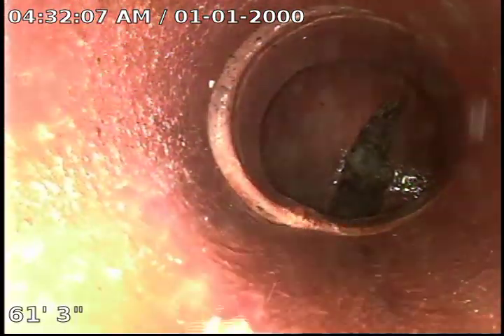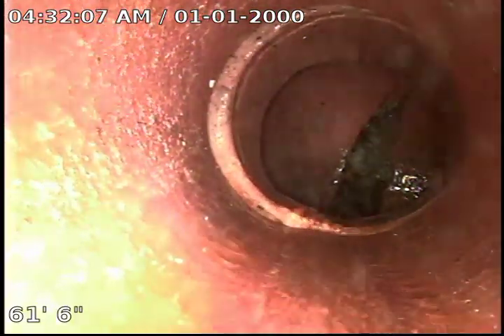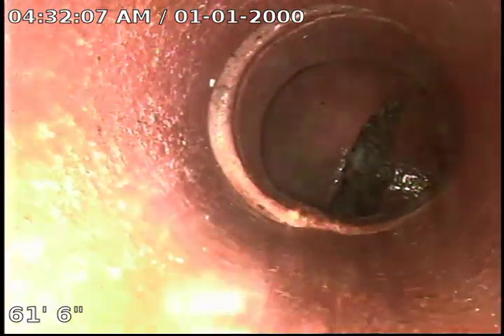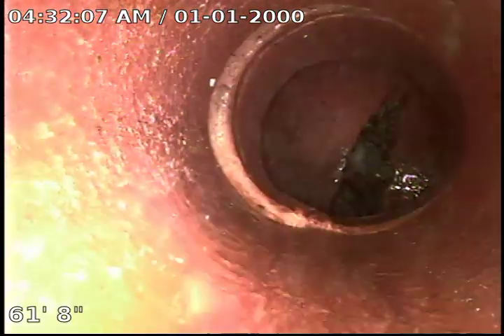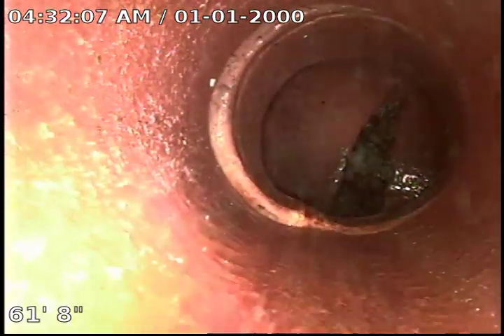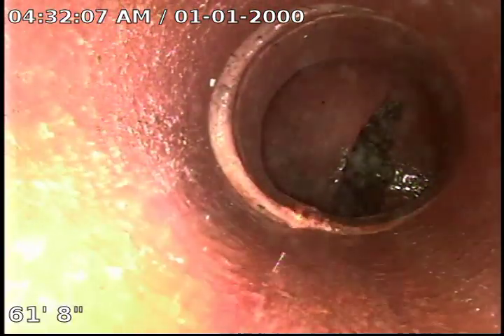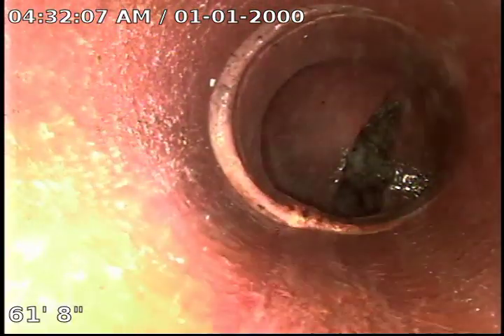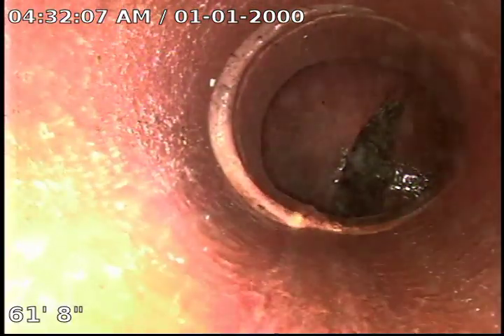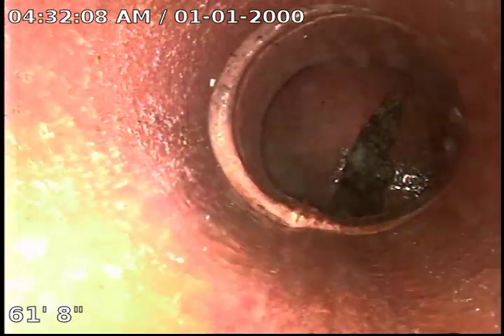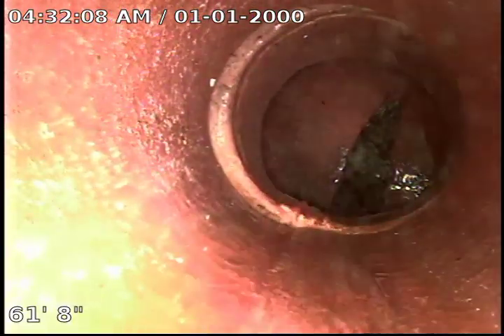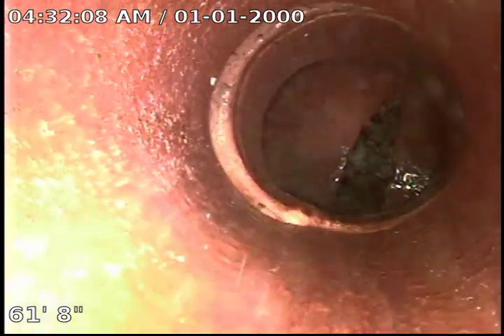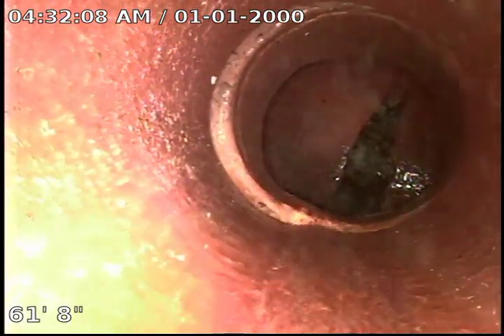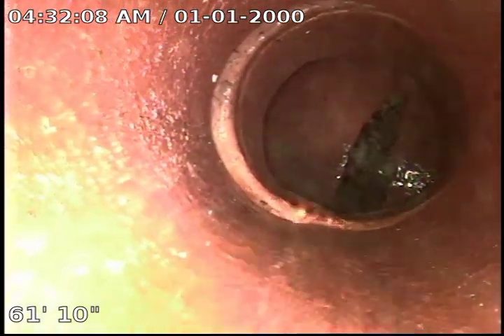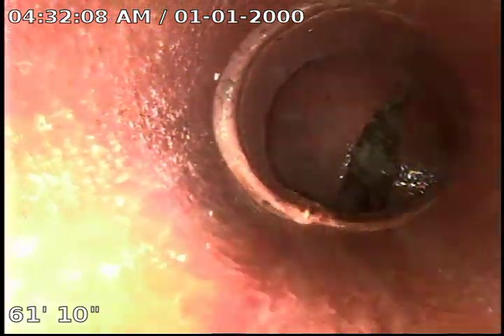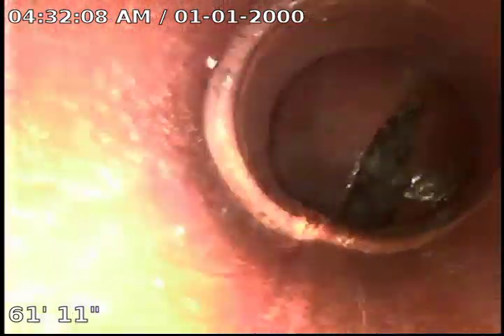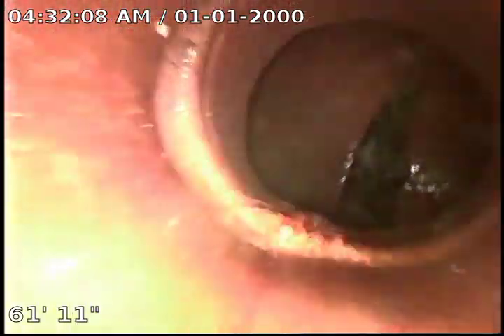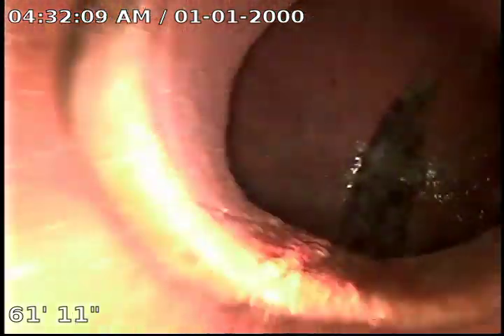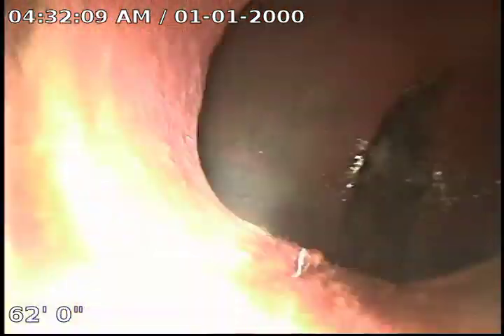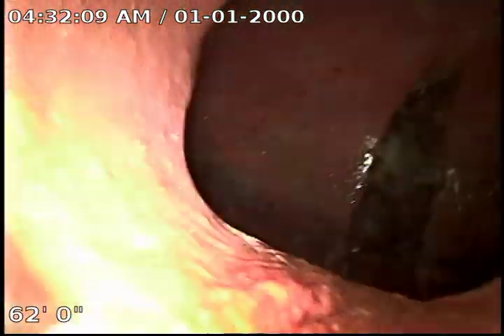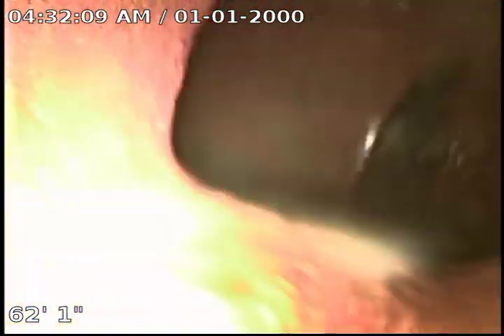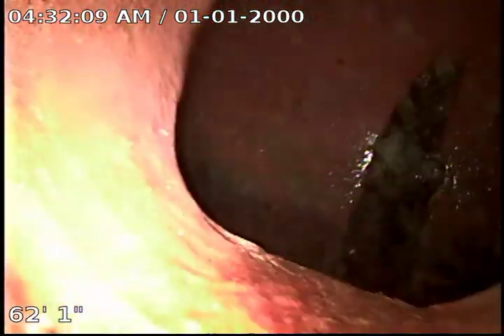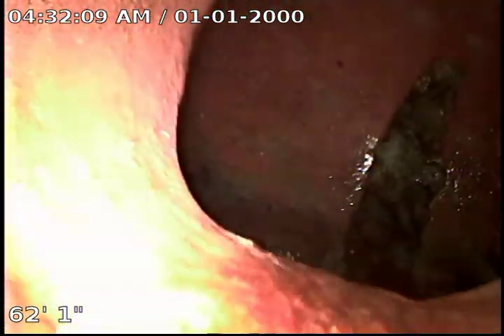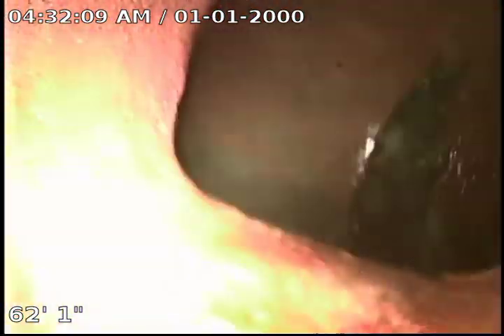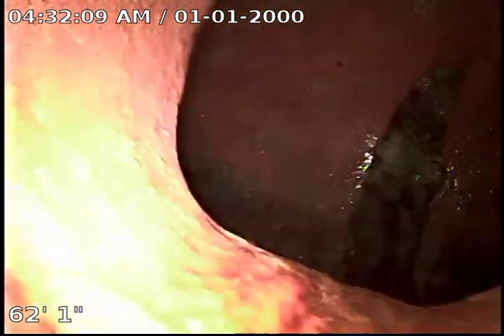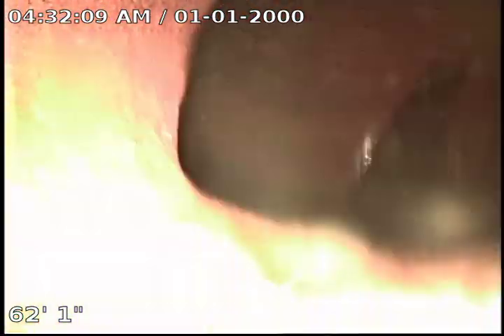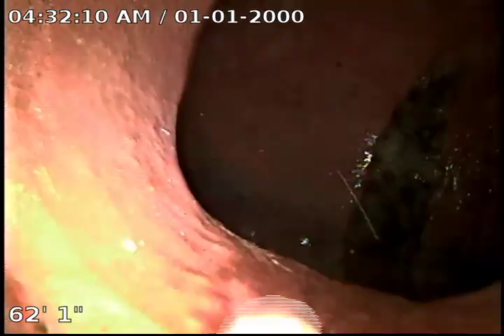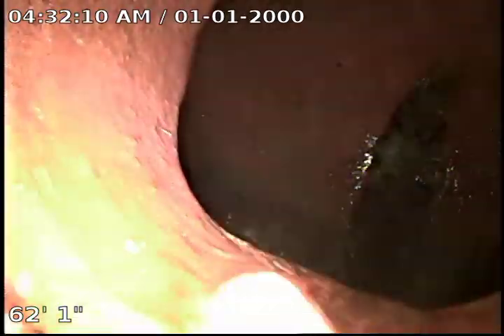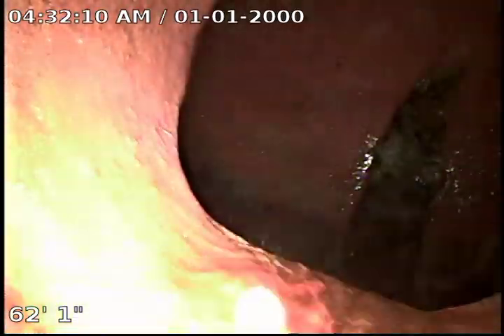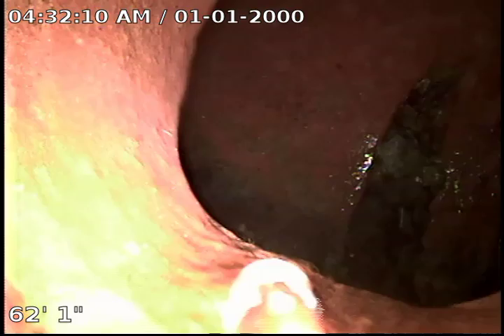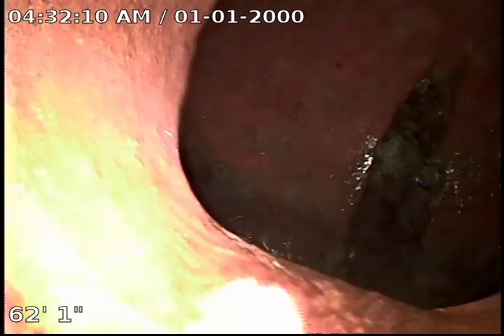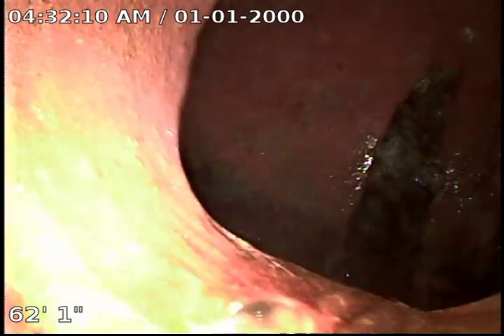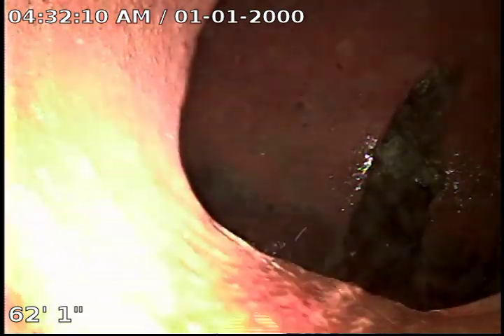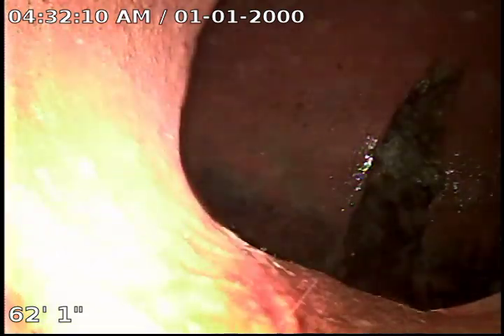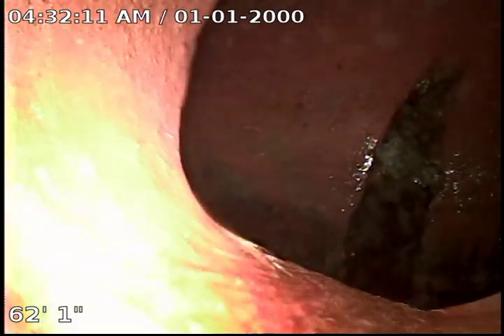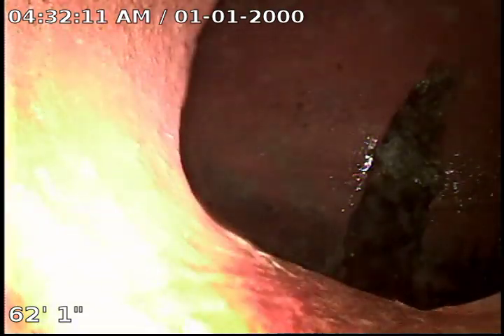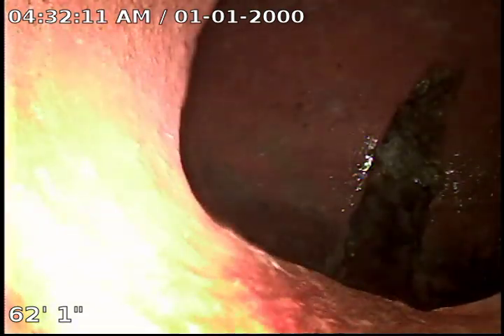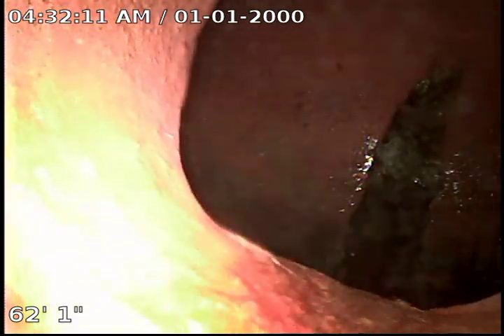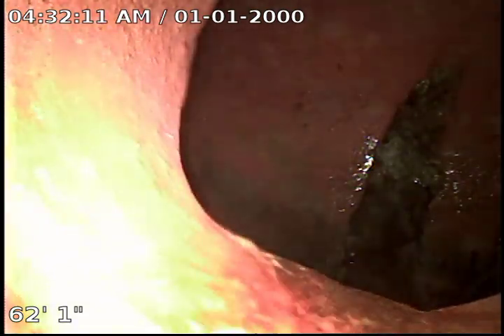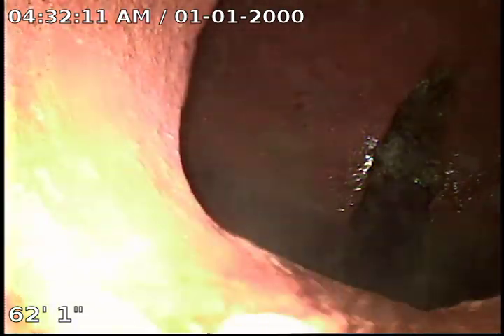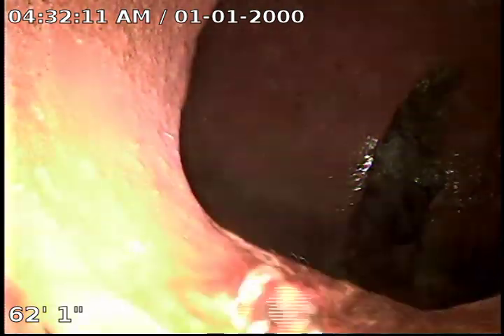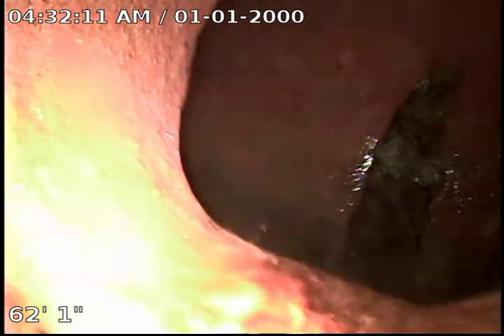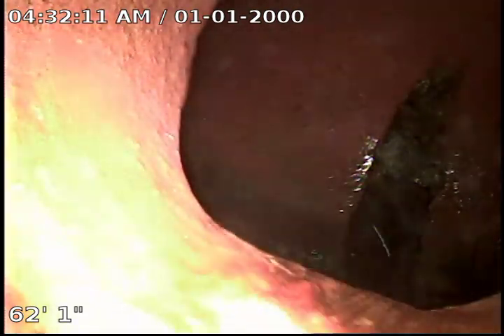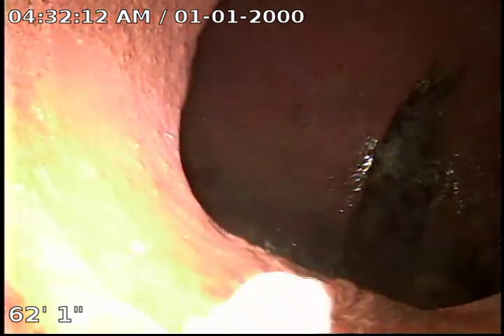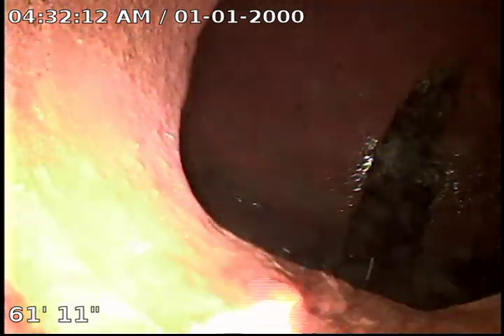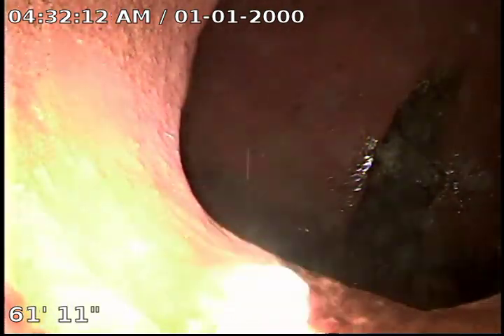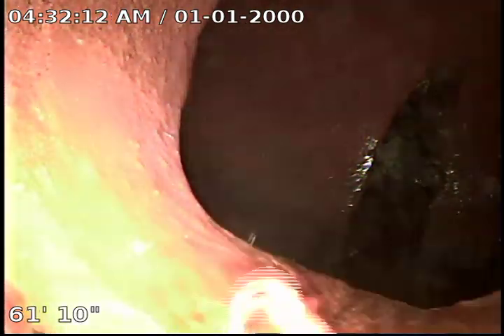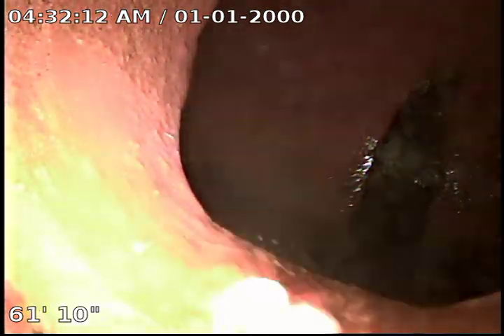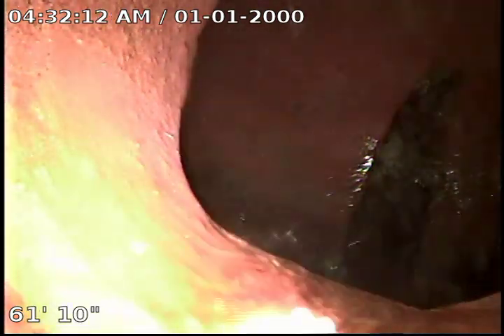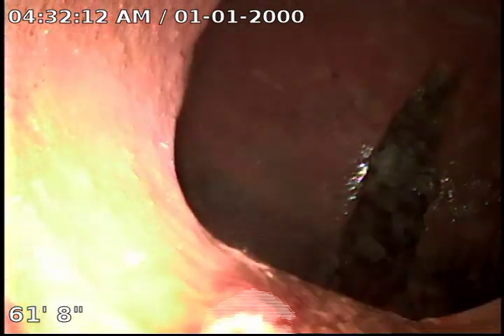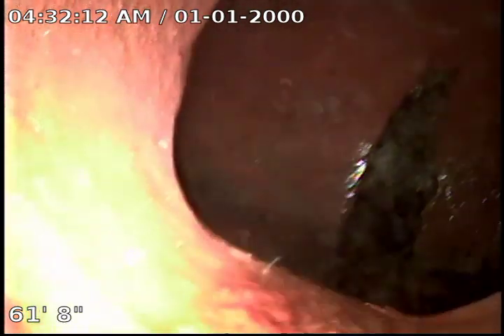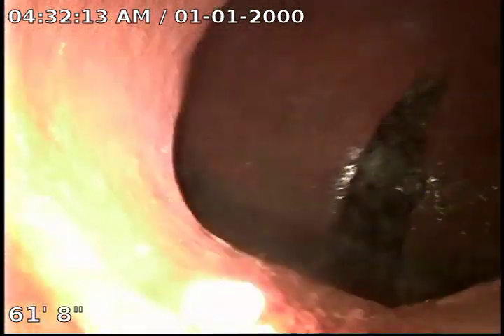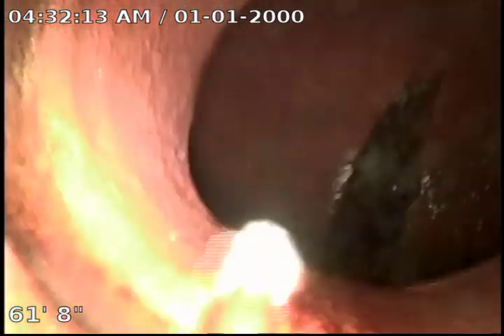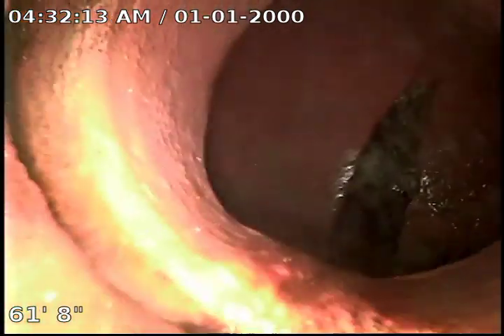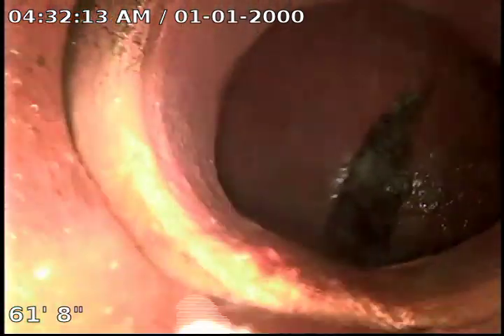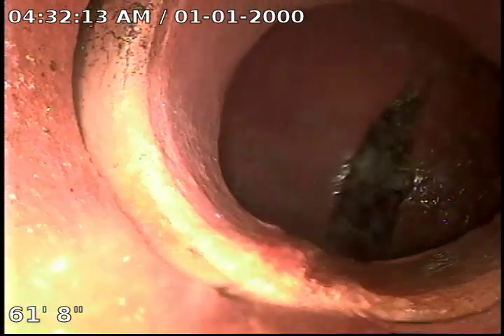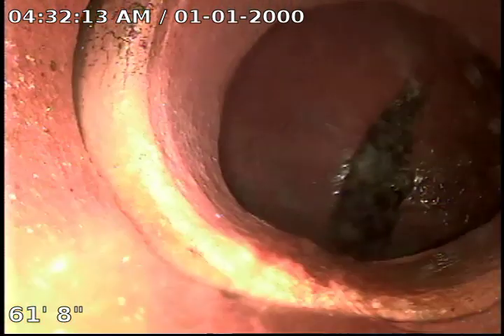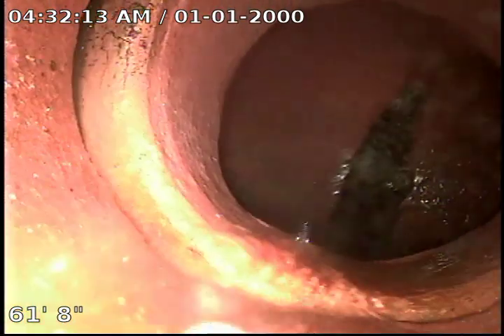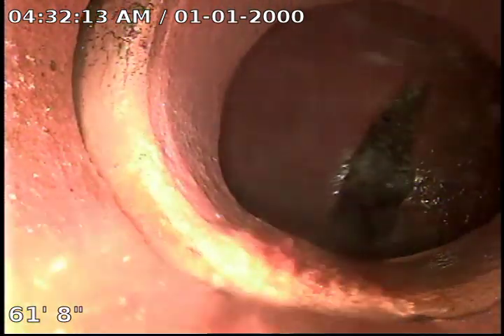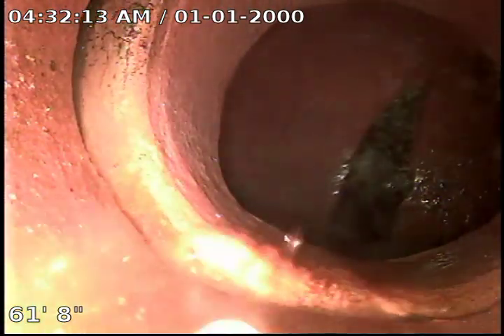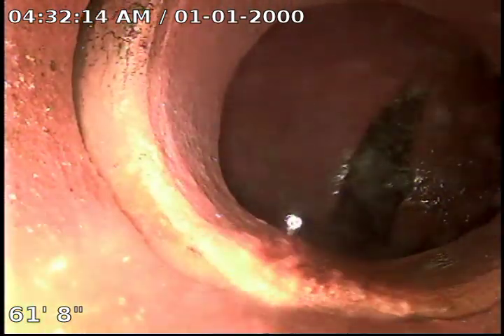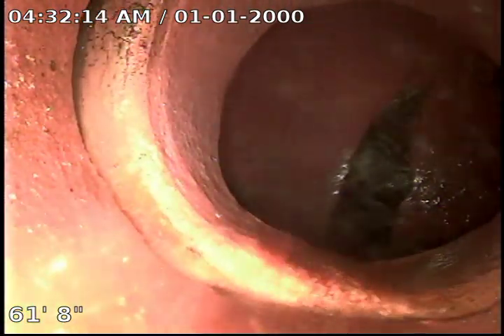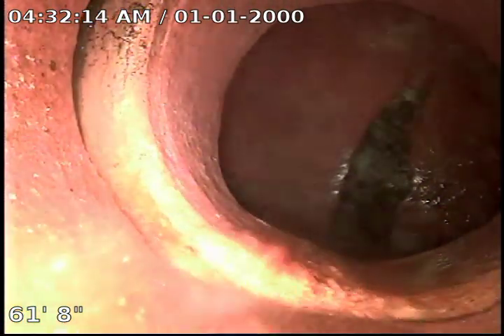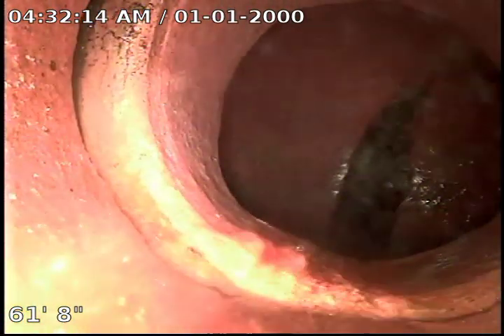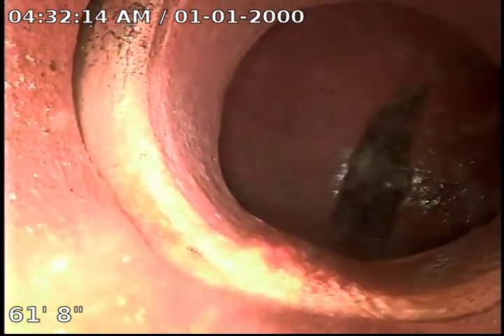We've got something laying down there. I'm not sure what it is, but it's in the city main.